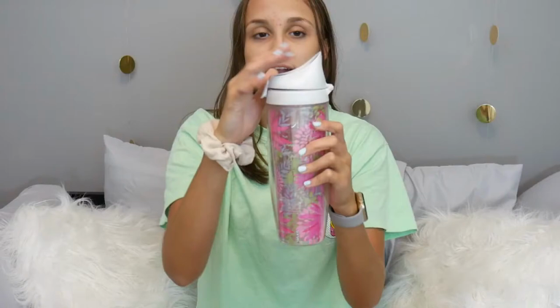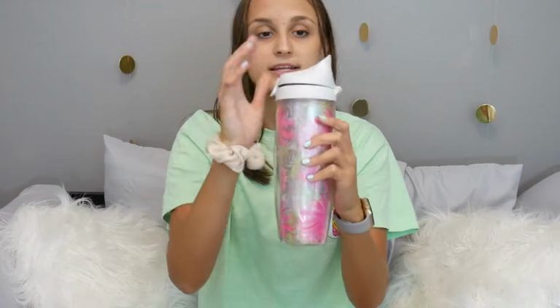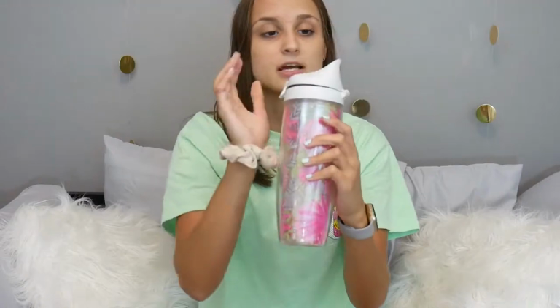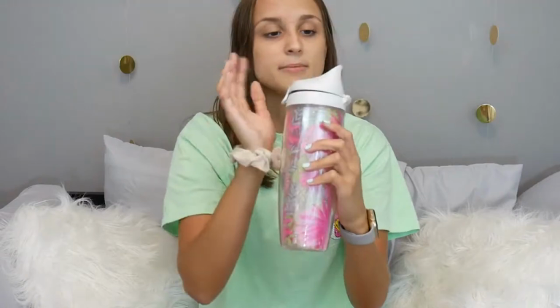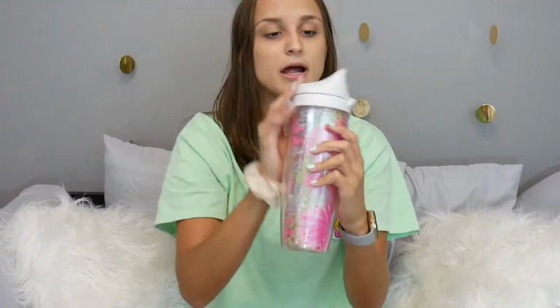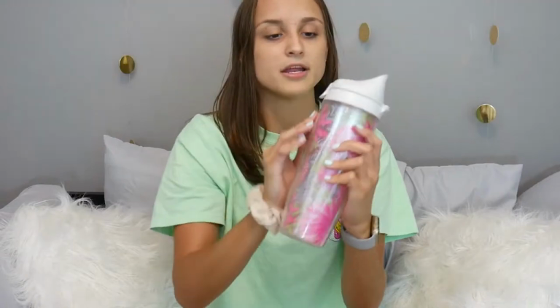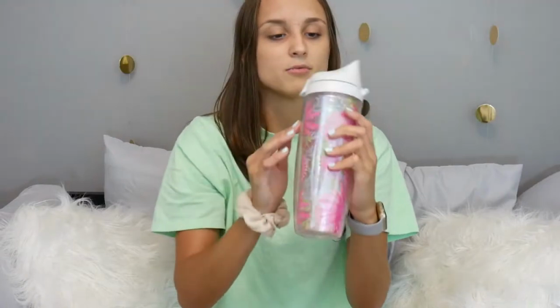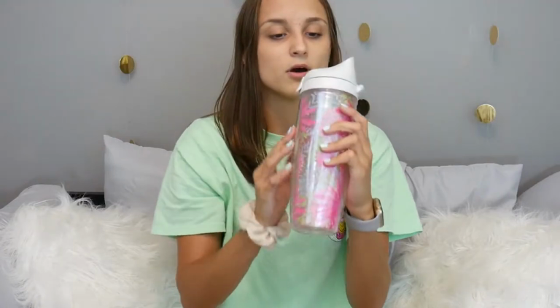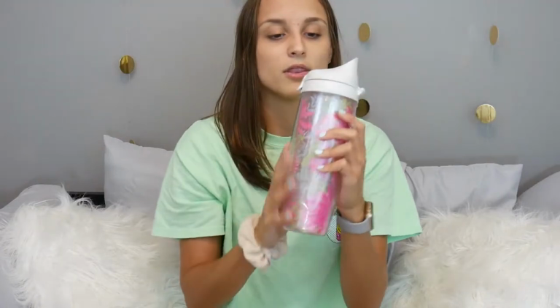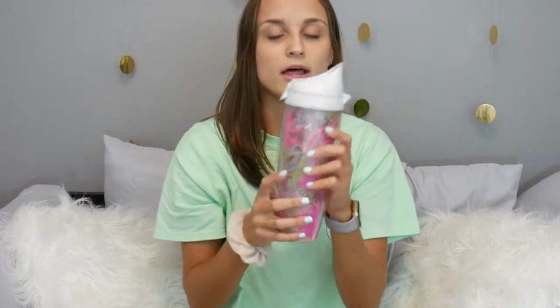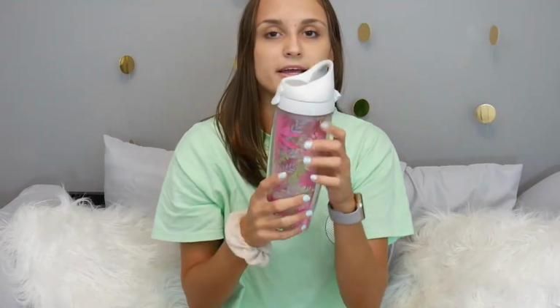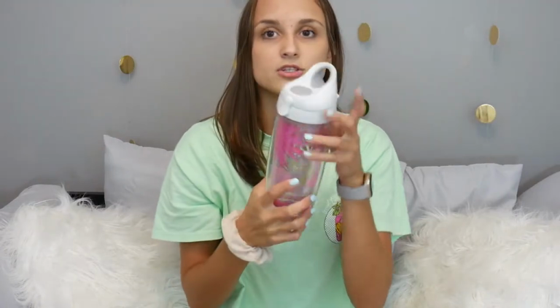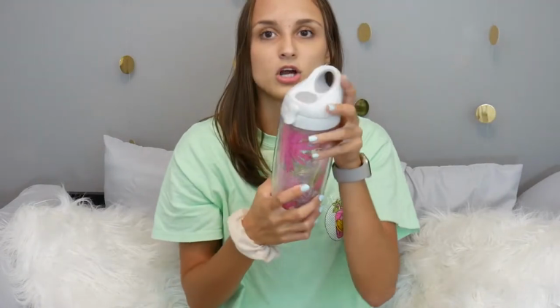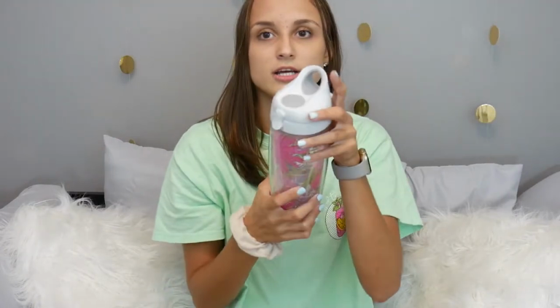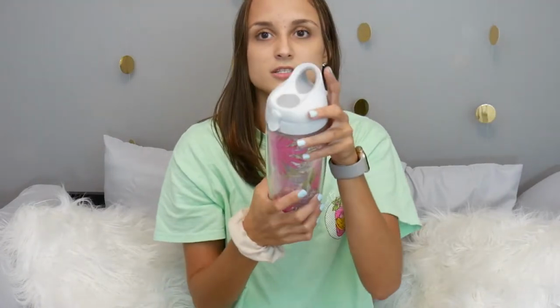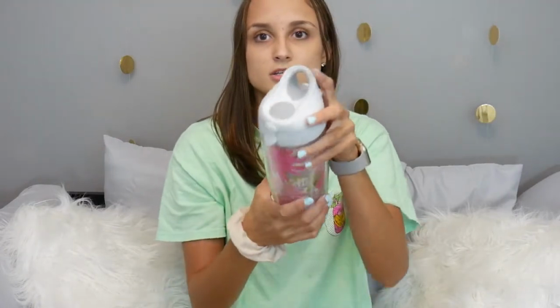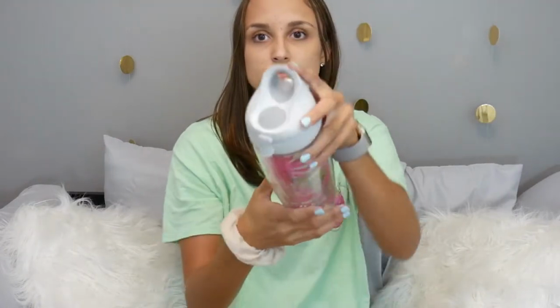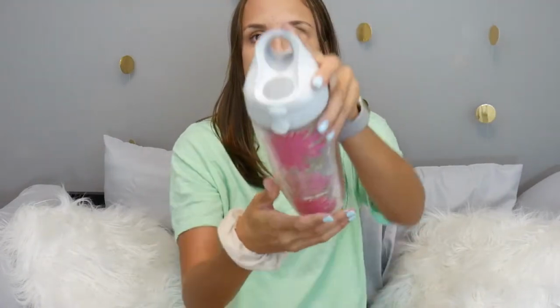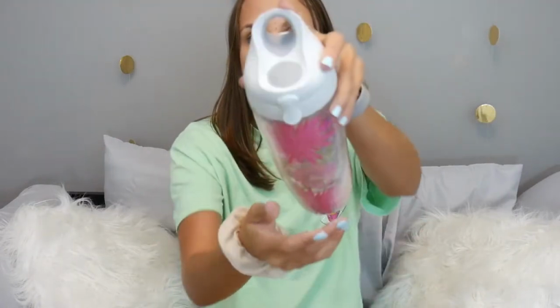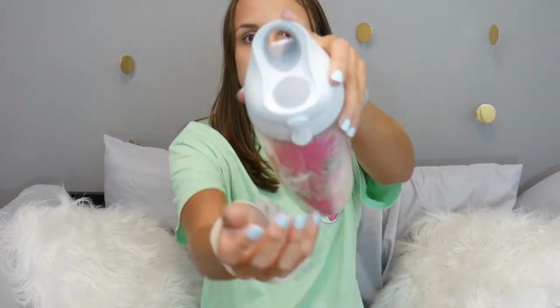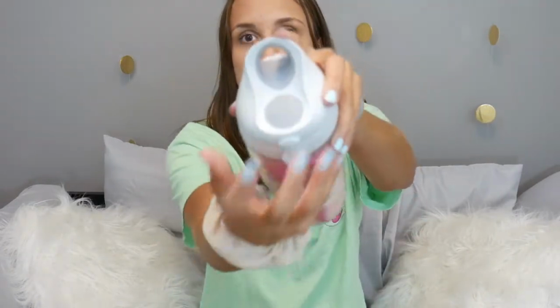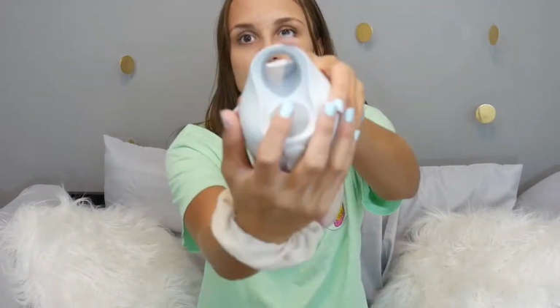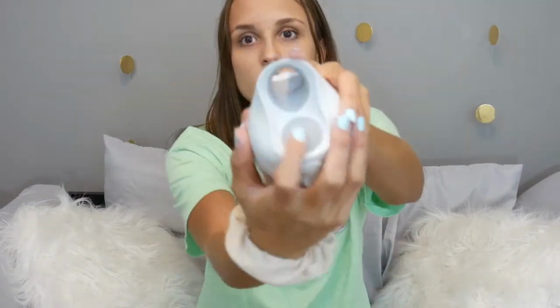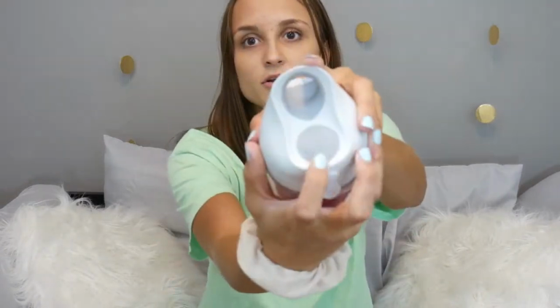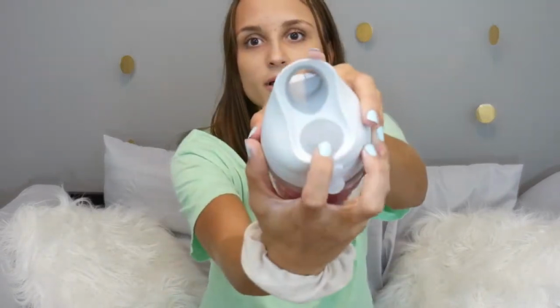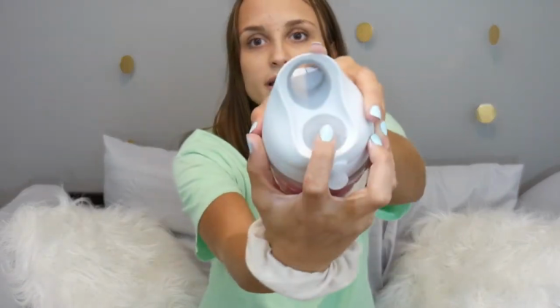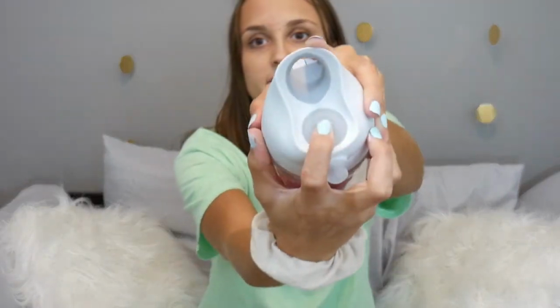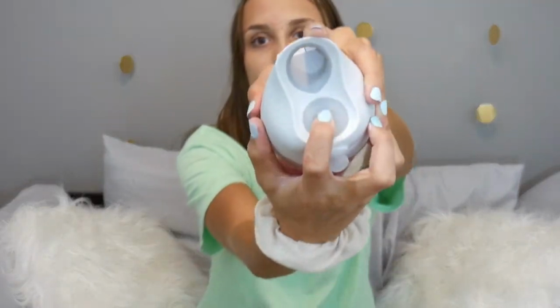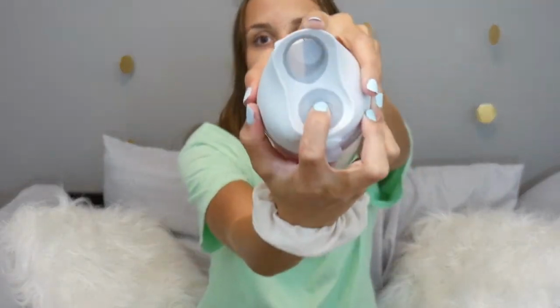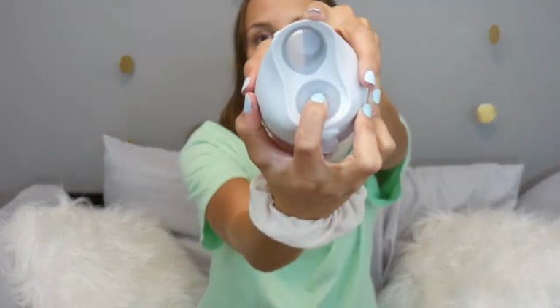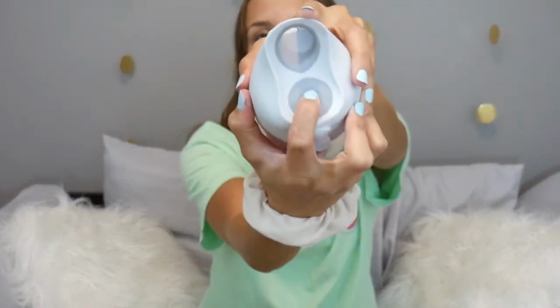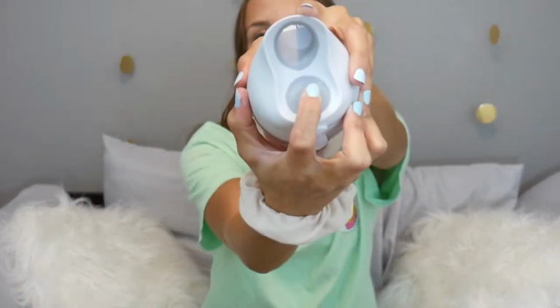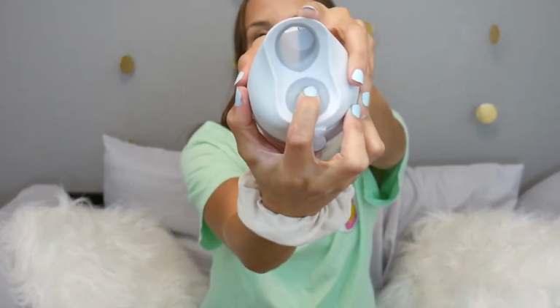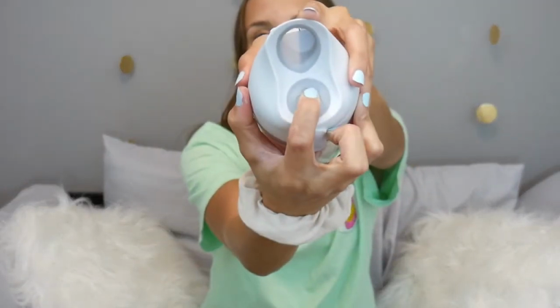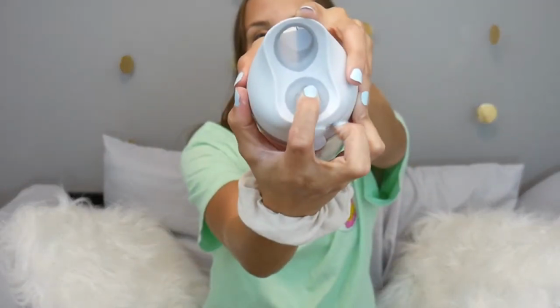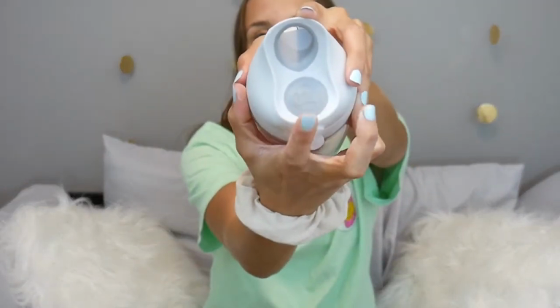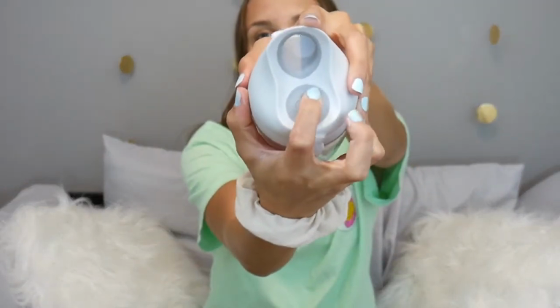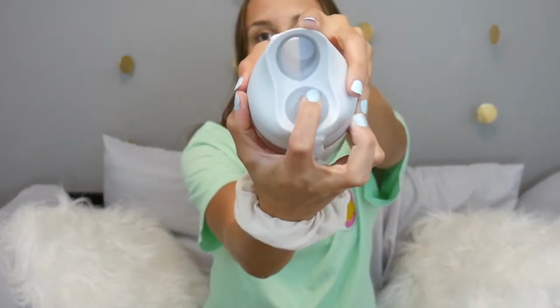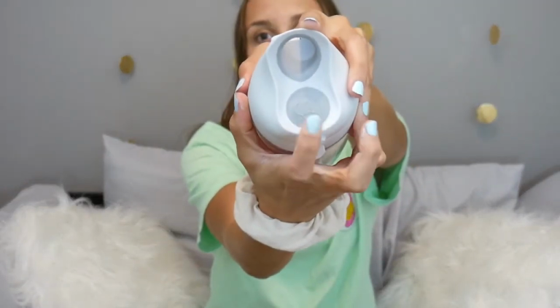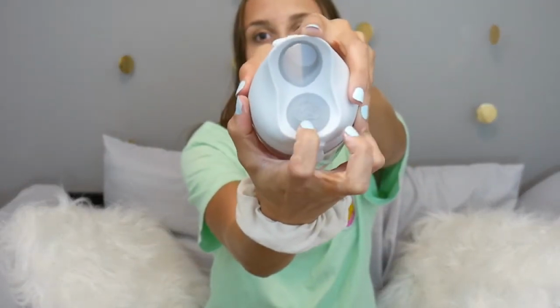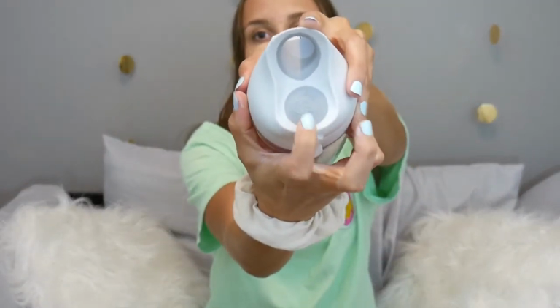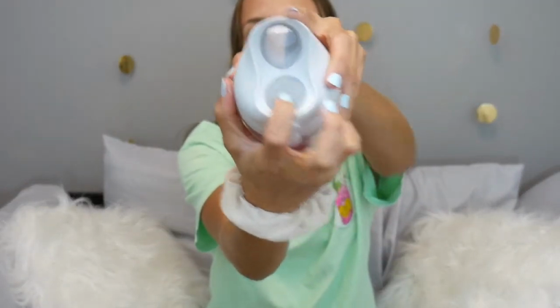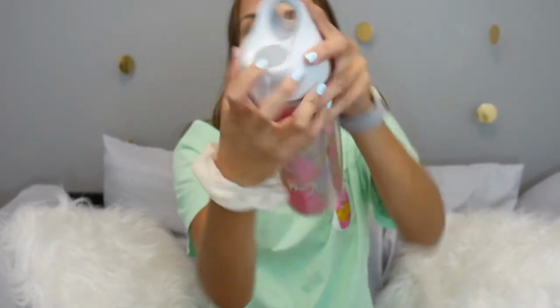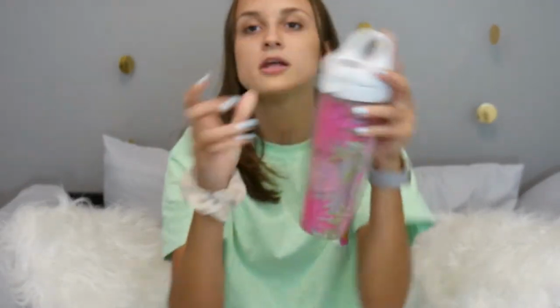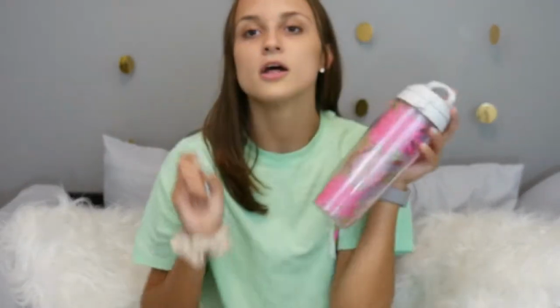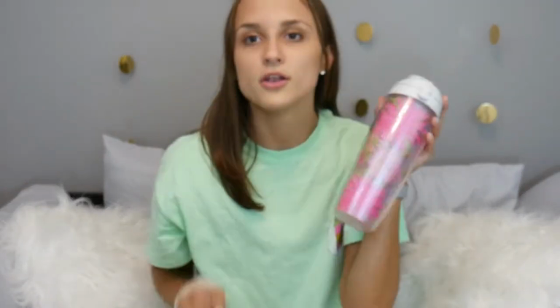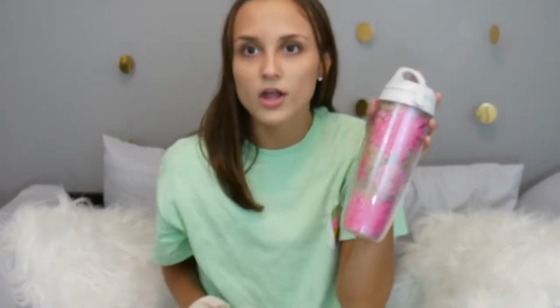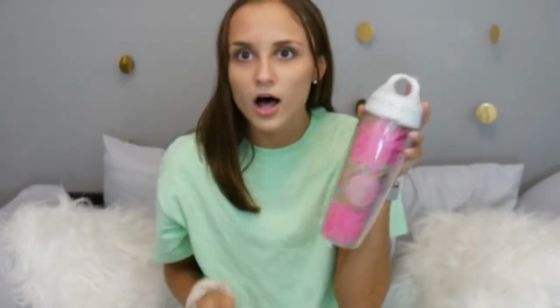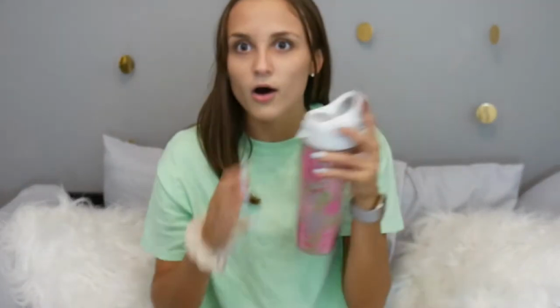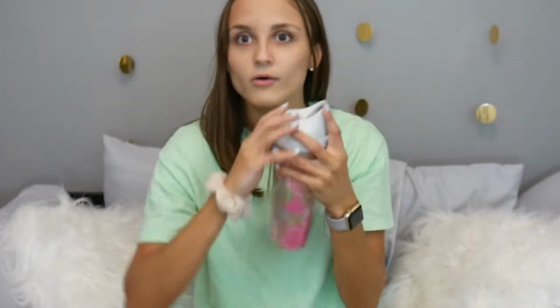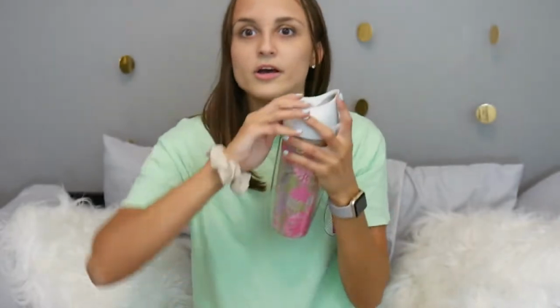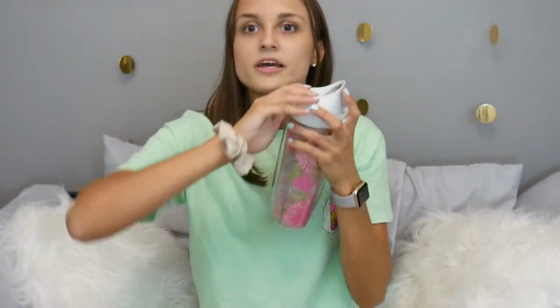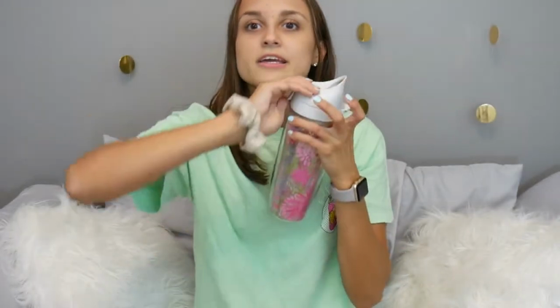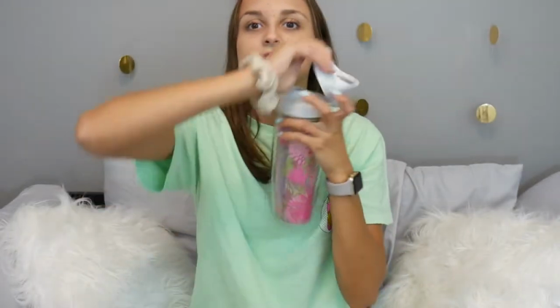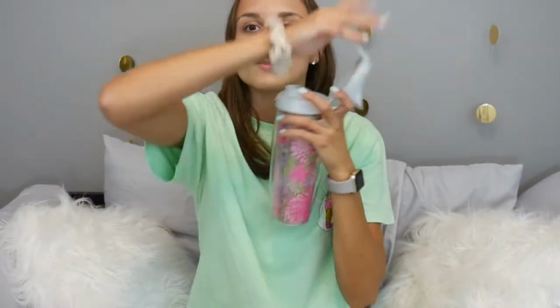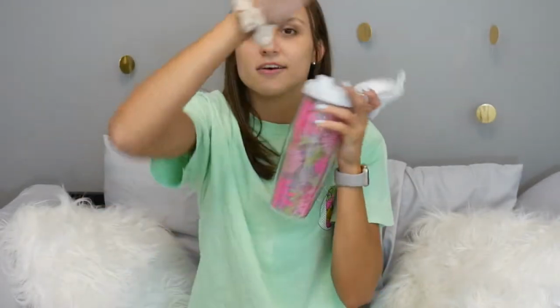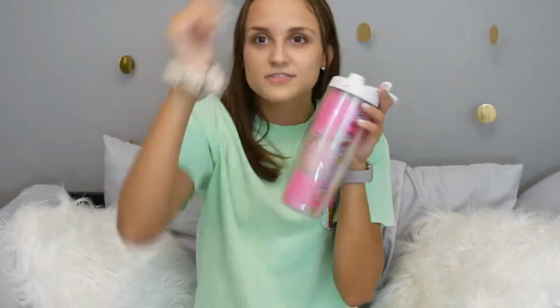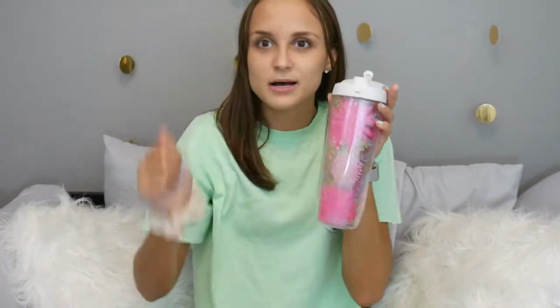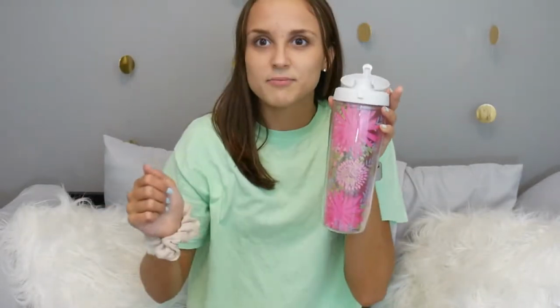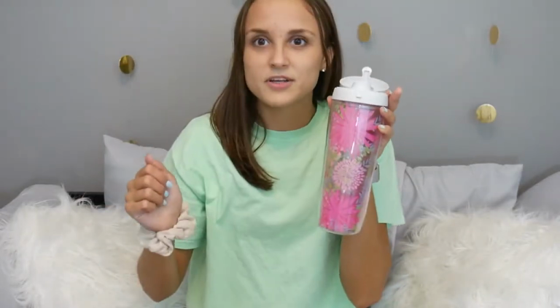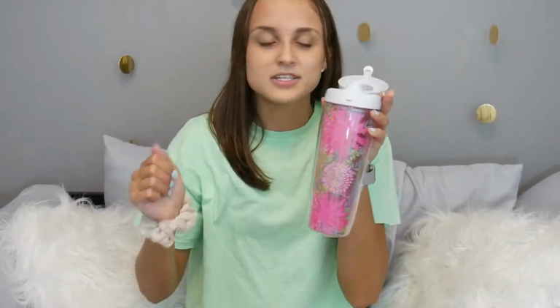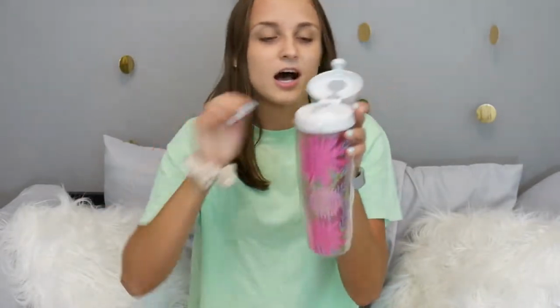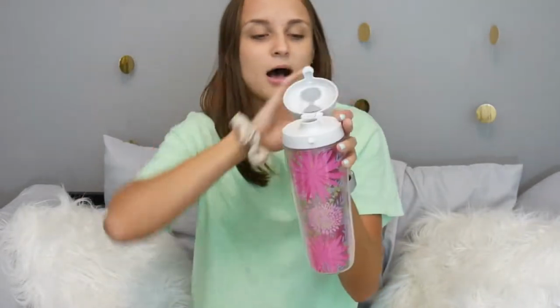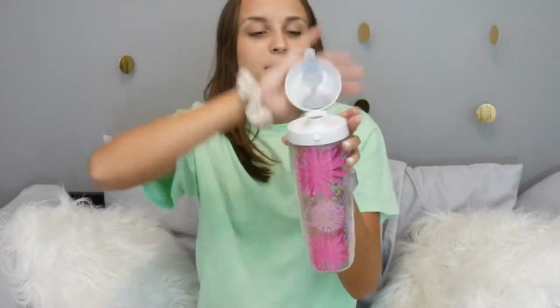Anytime anyone tries to use this they're like, 'Wow, do you push the button?' No, you lift up the top.